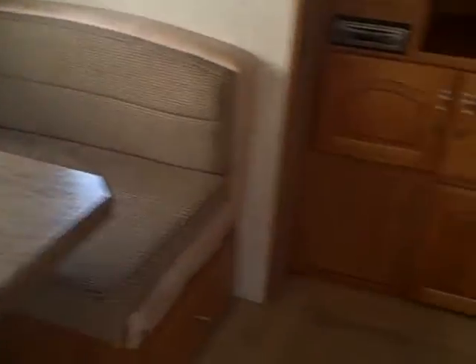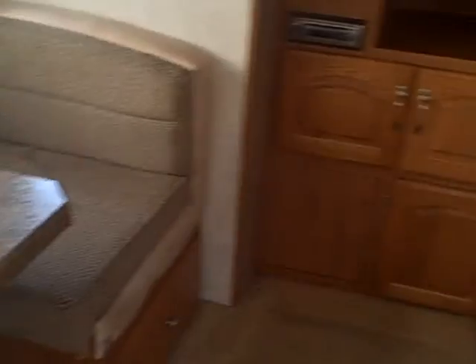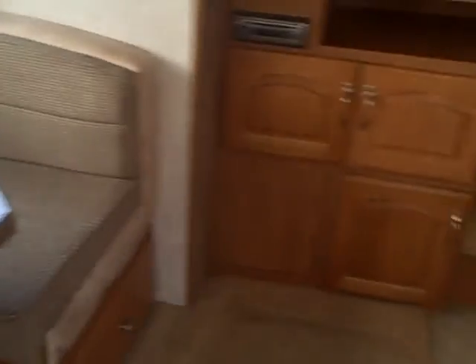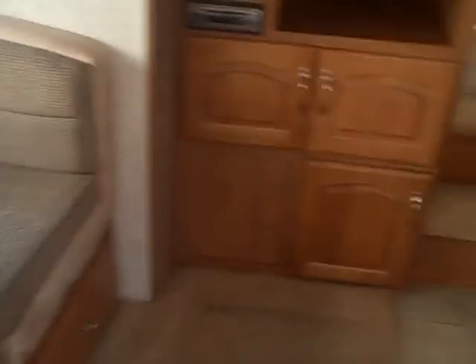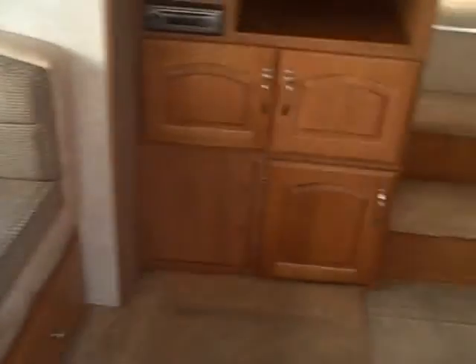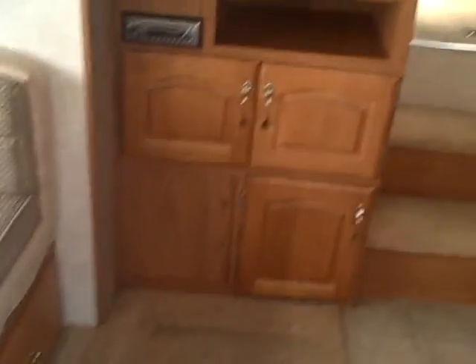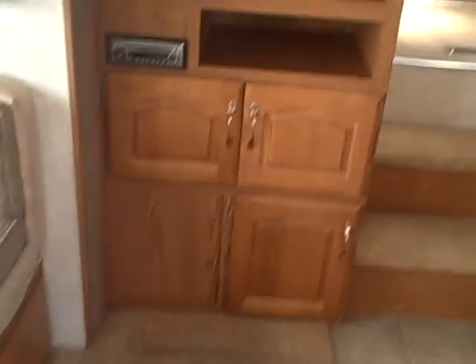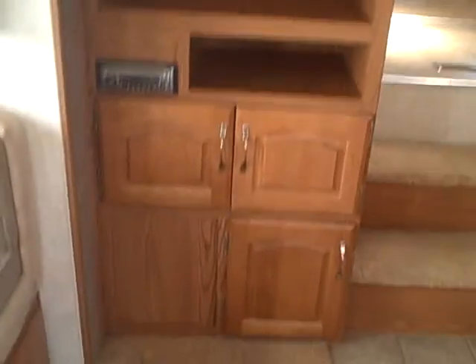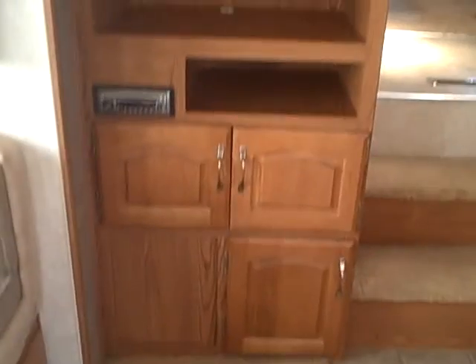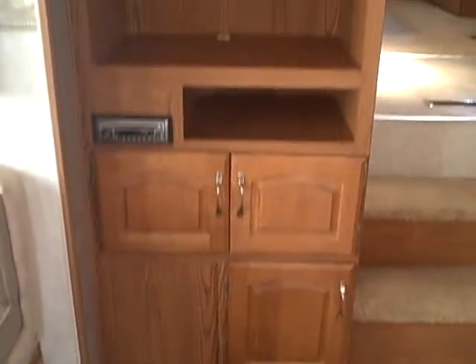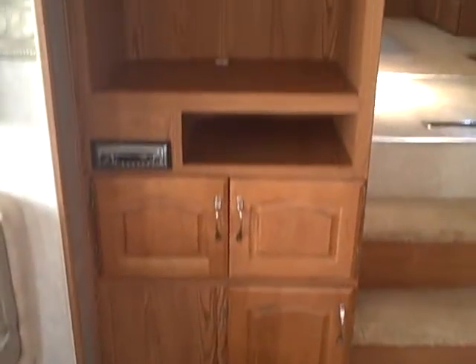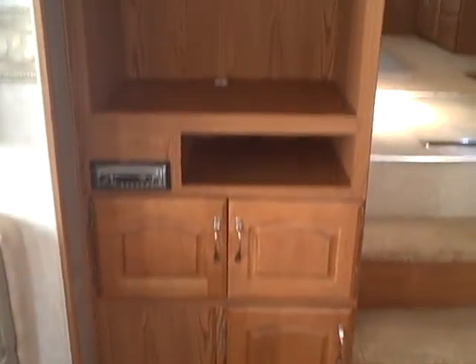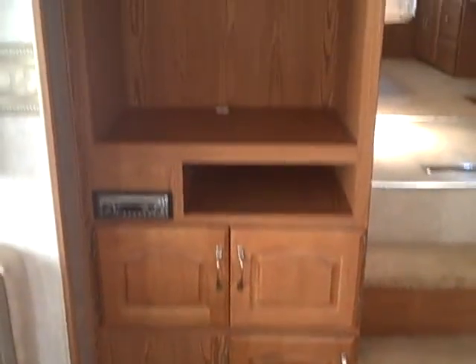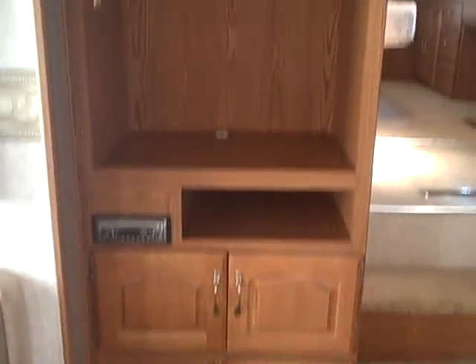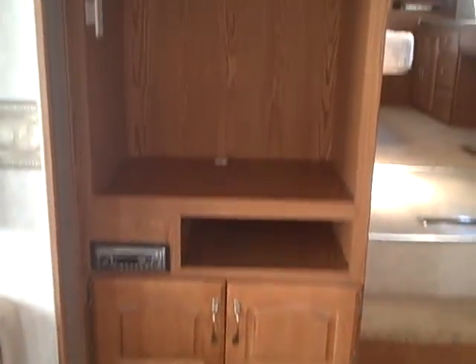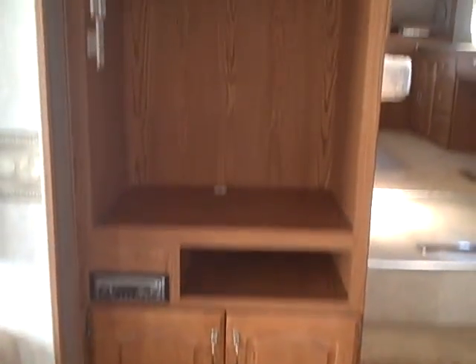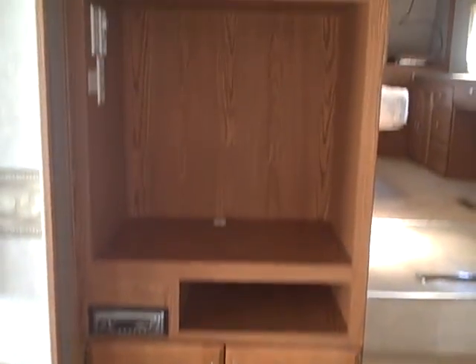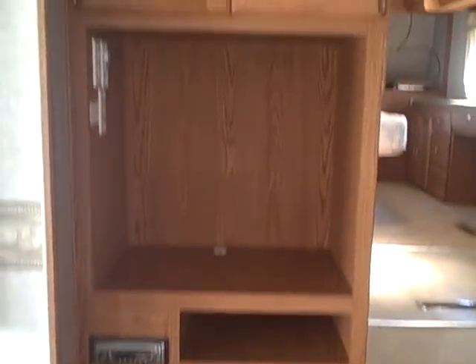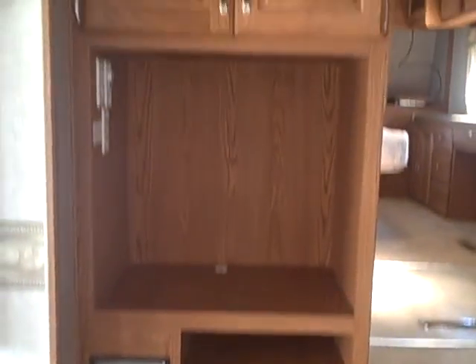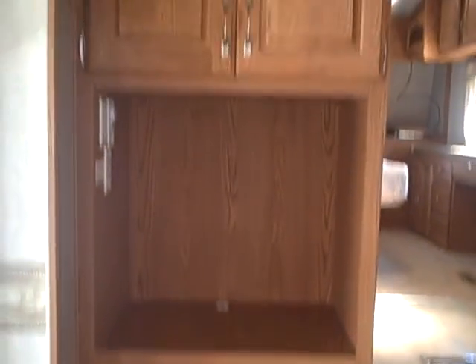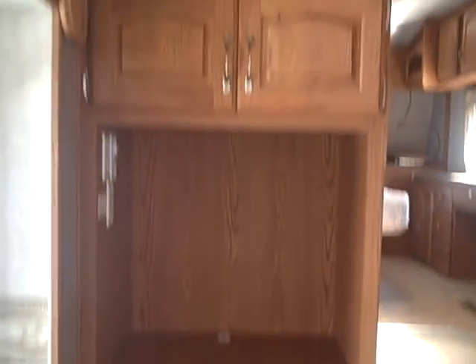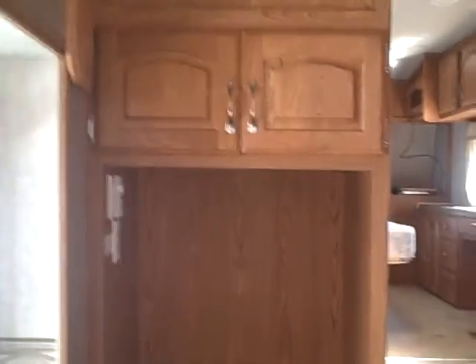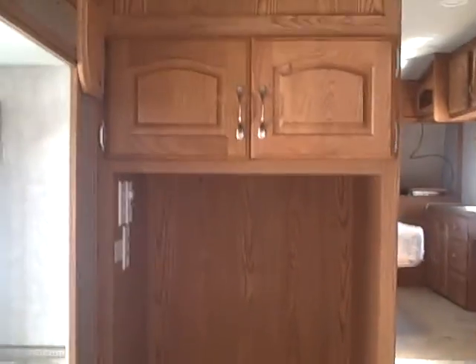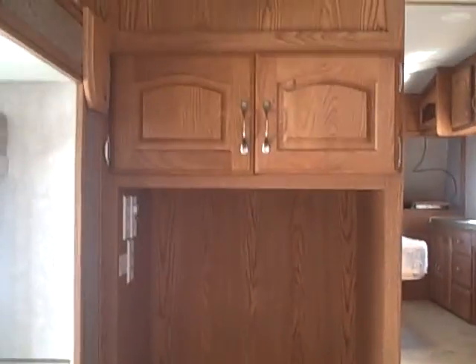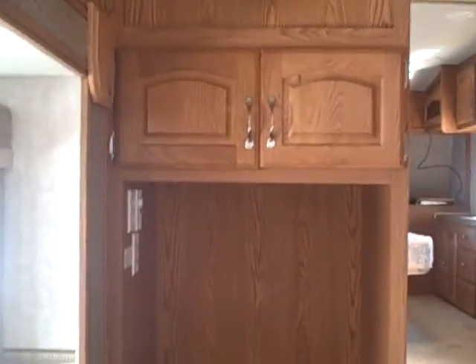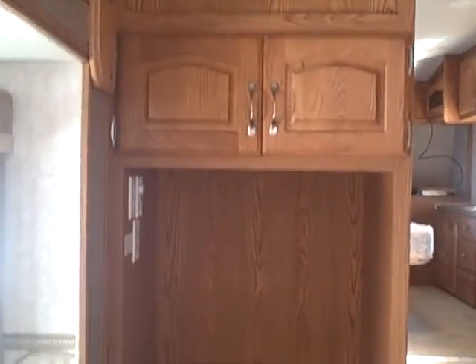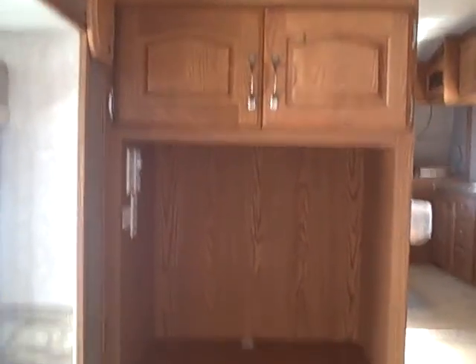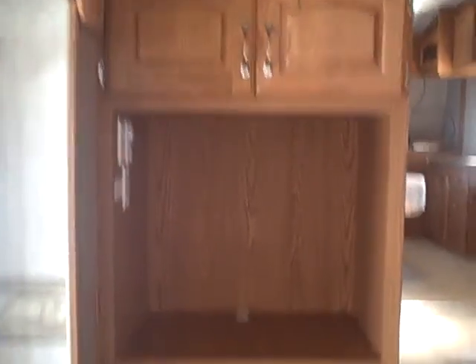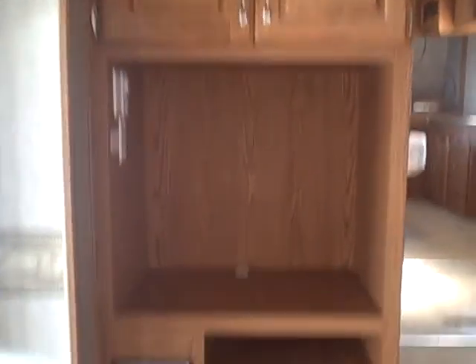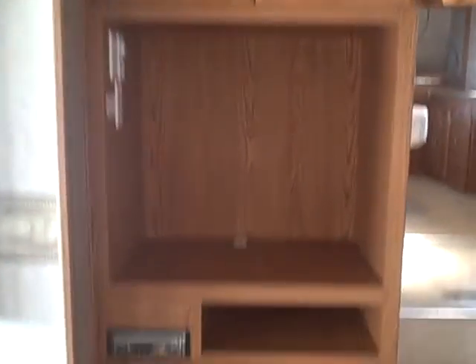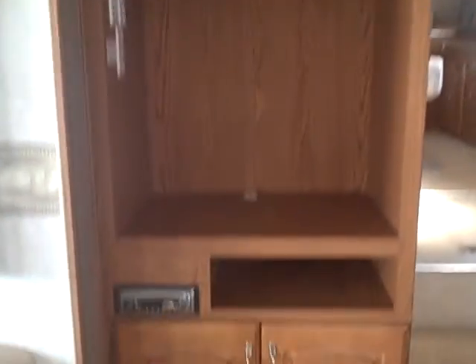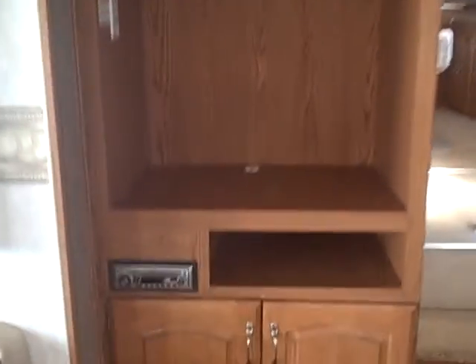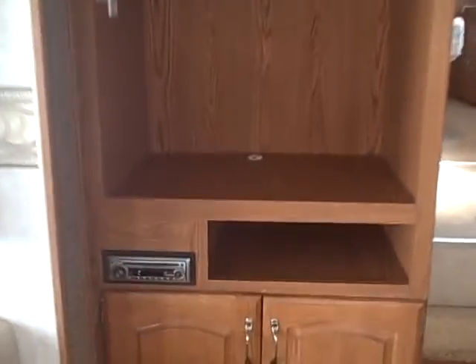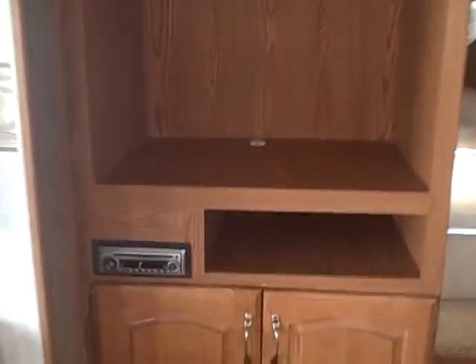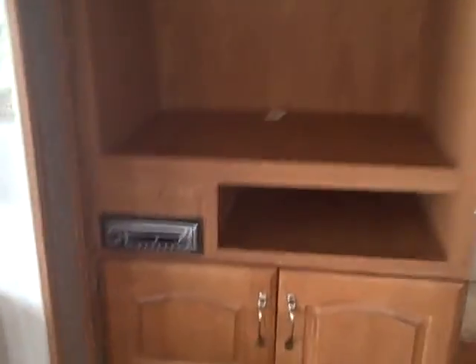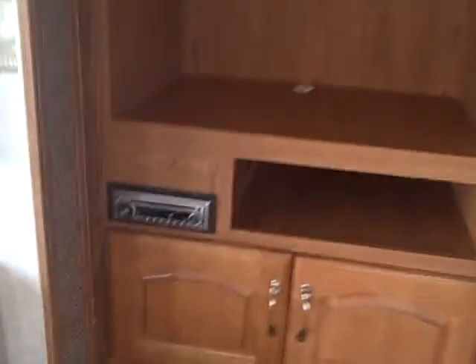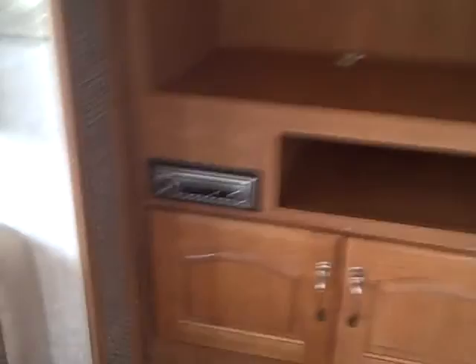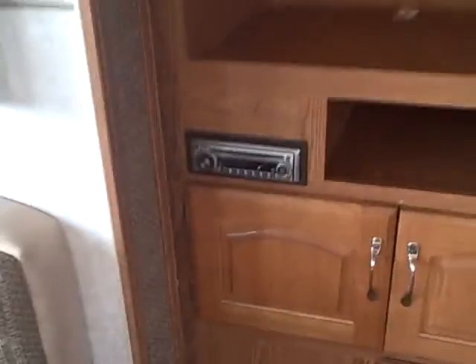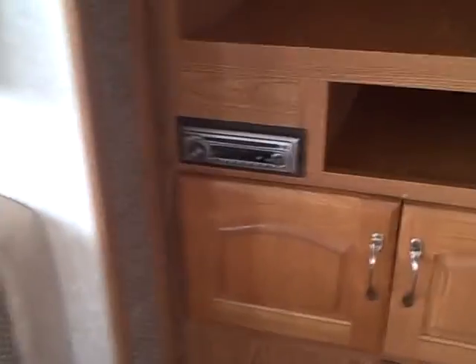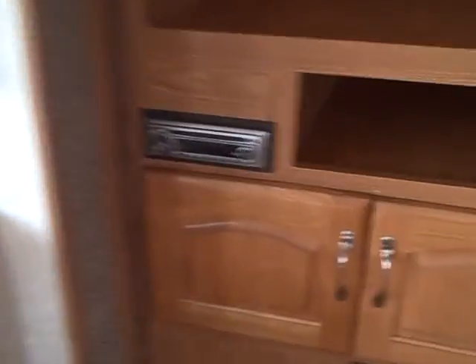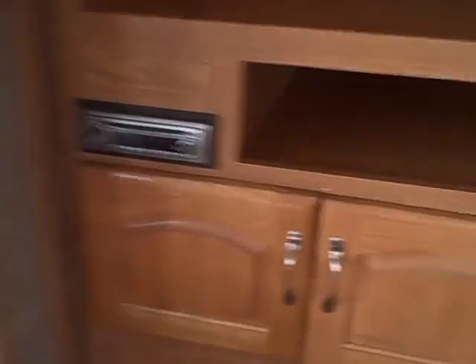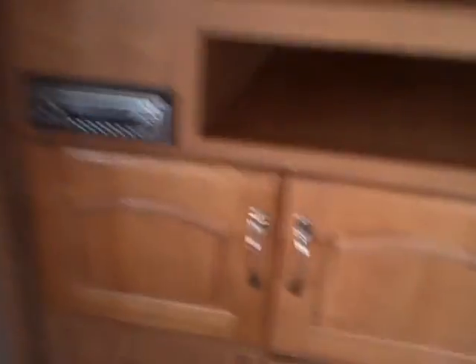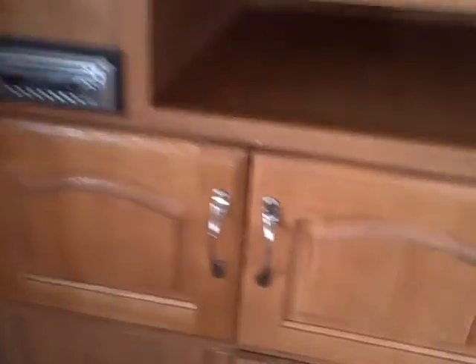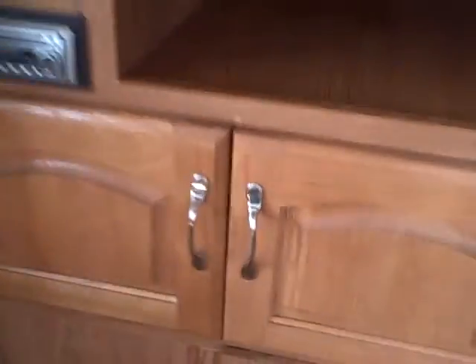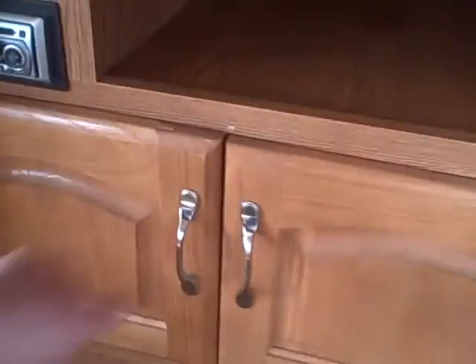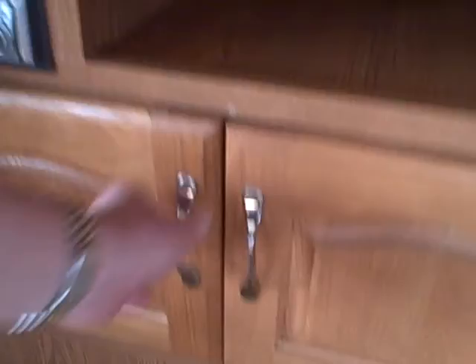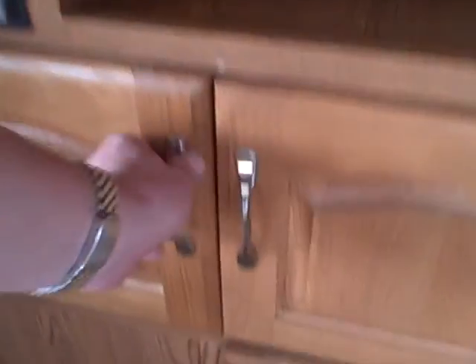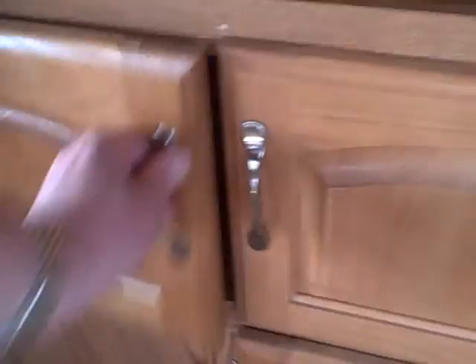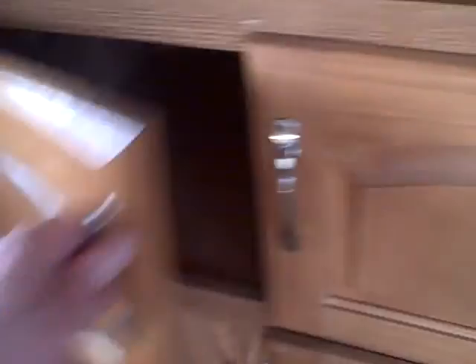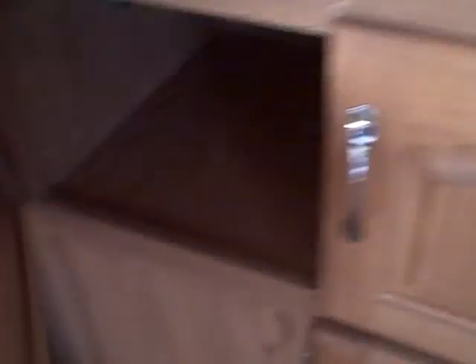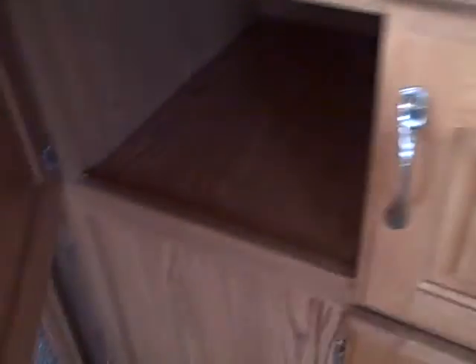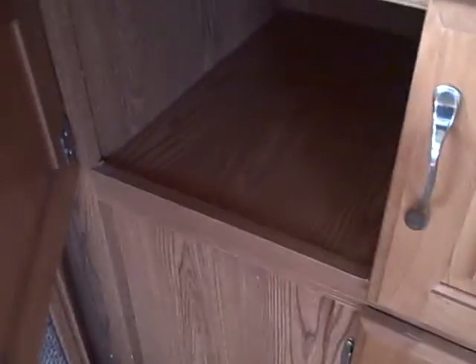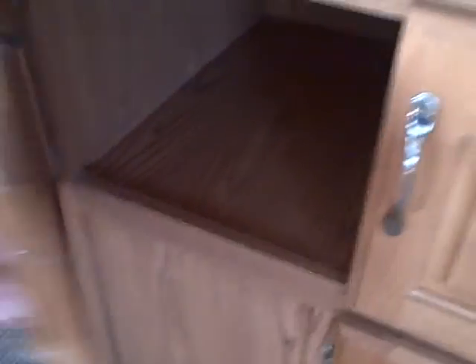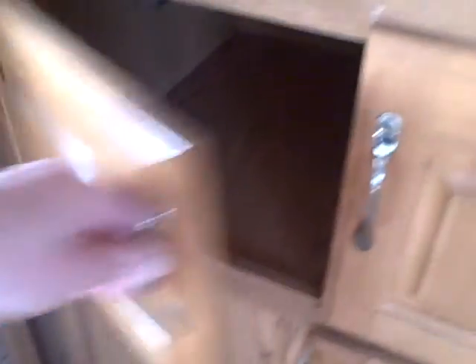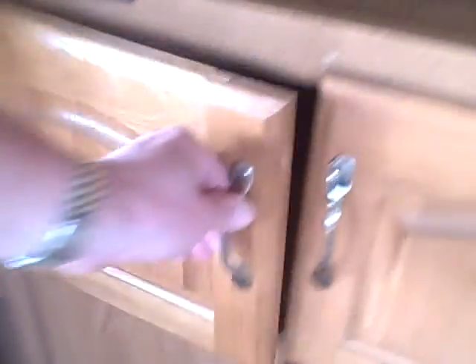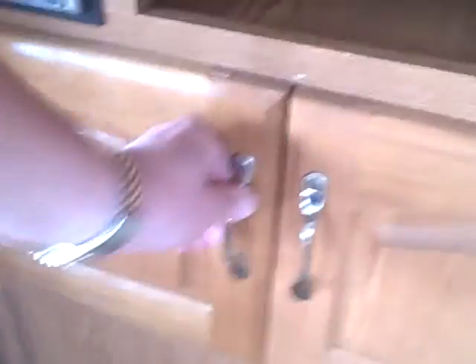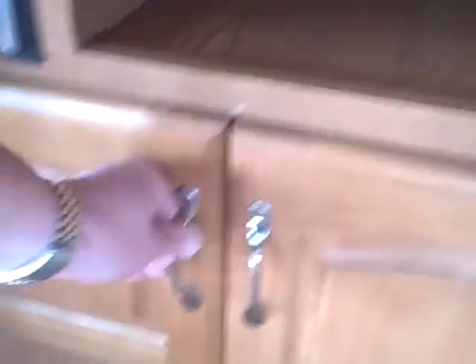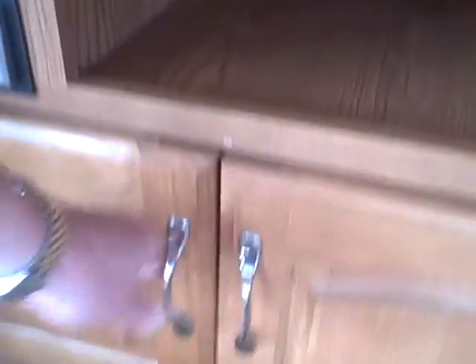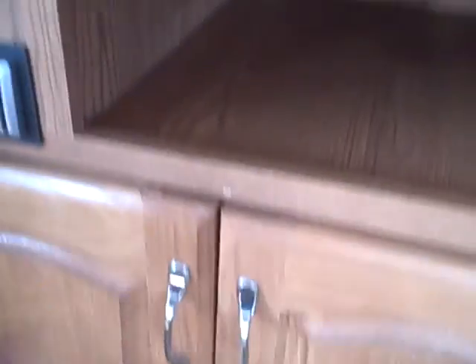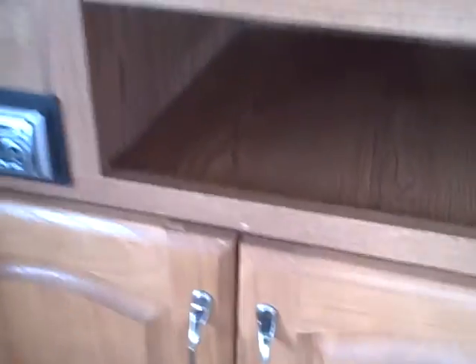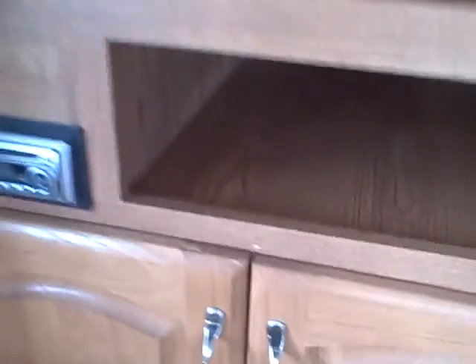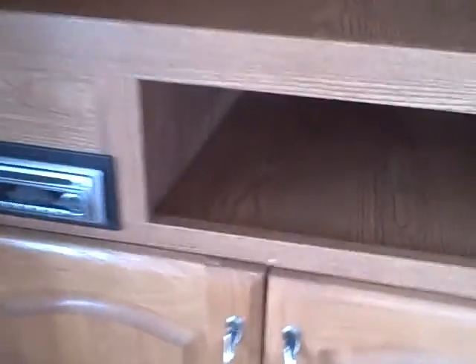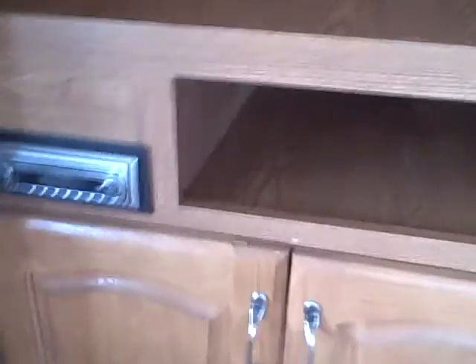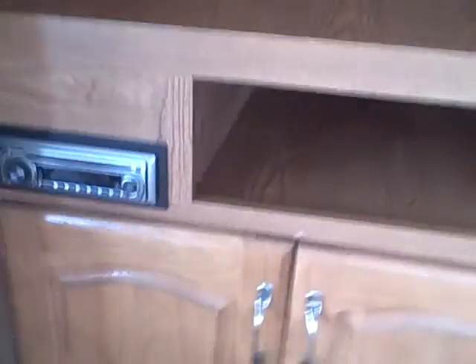There's a central entertainment area right here where you can put your television. You have an AM/FM/CD player, lots of drawers, and room for your electronics.